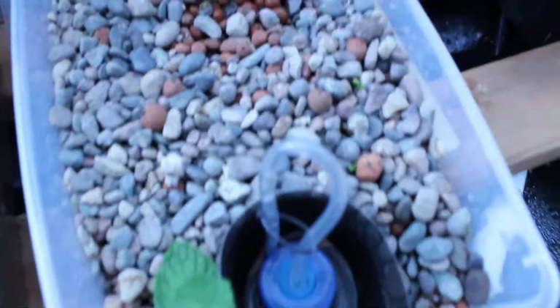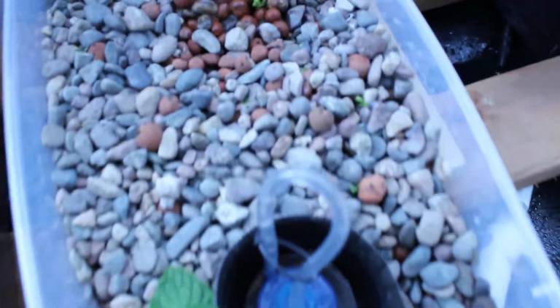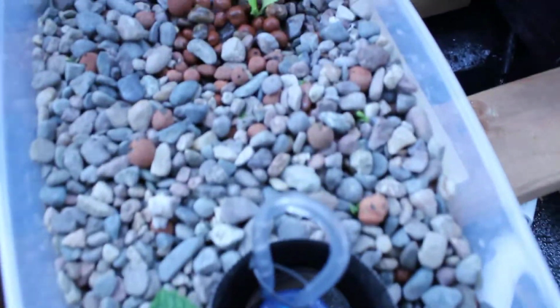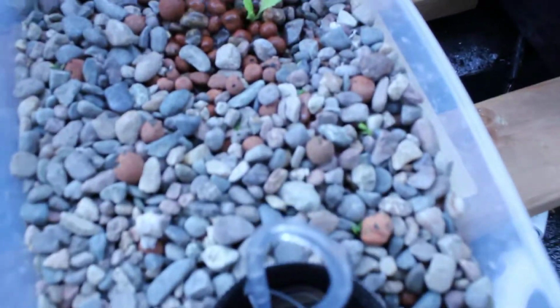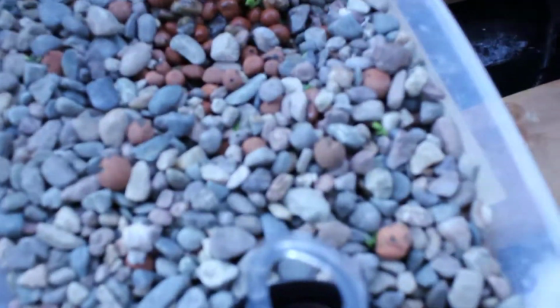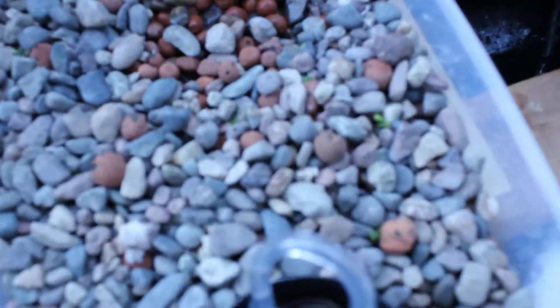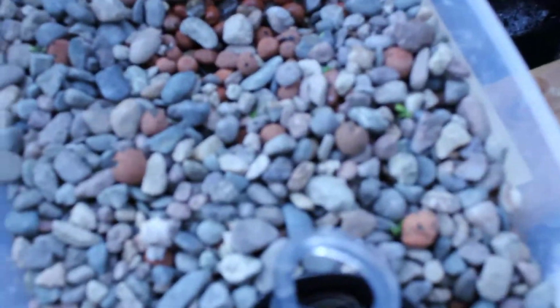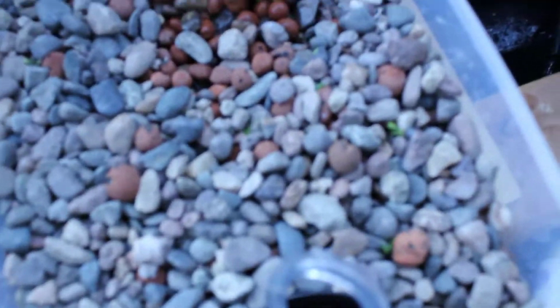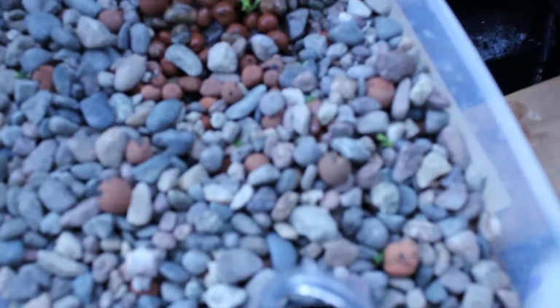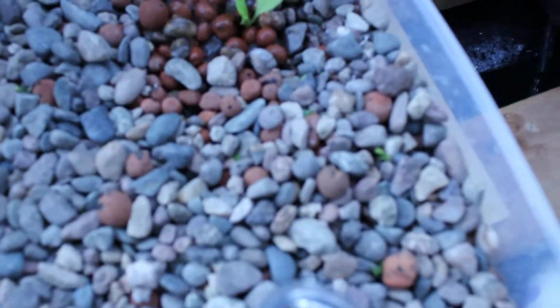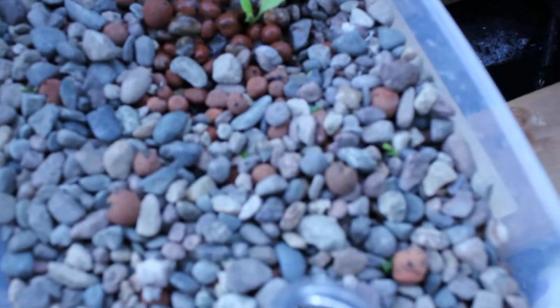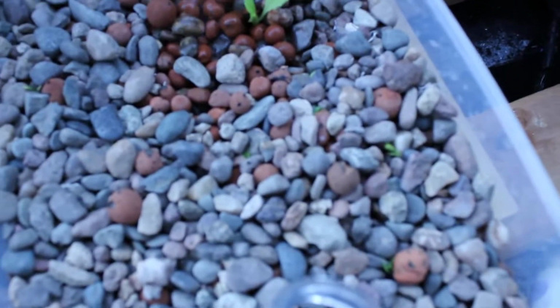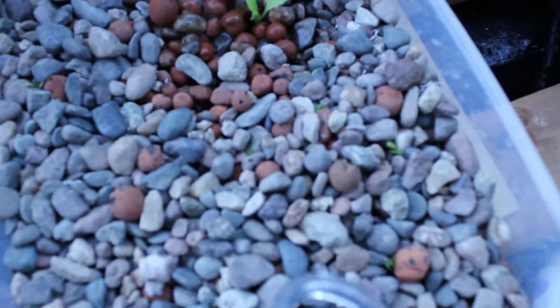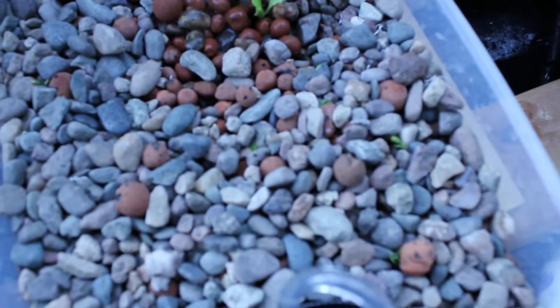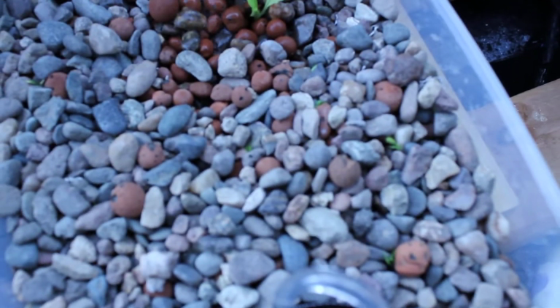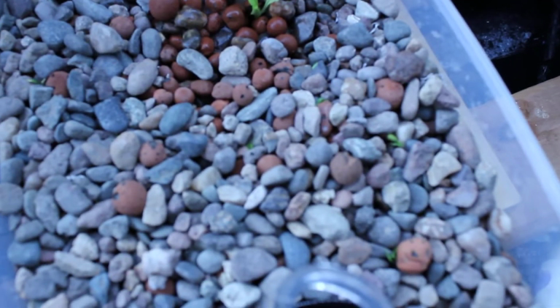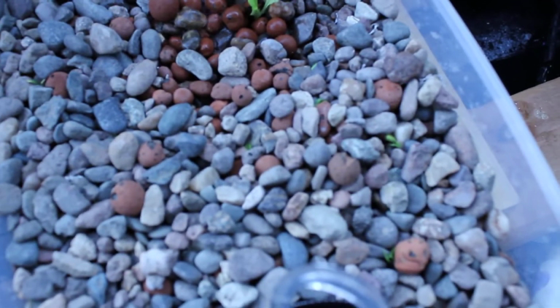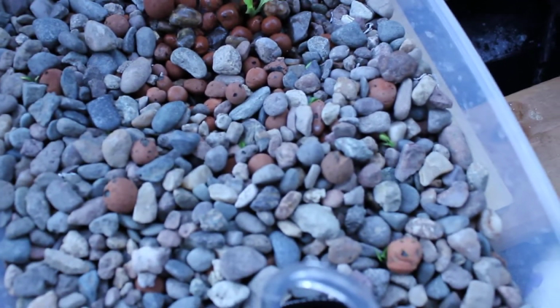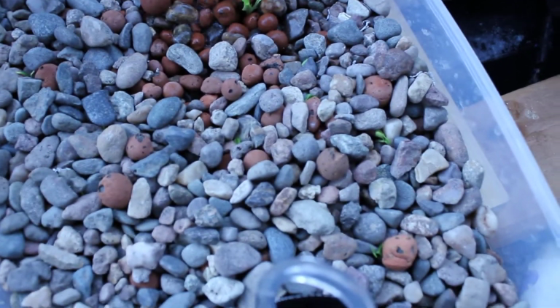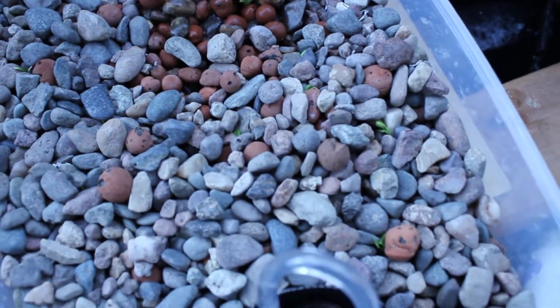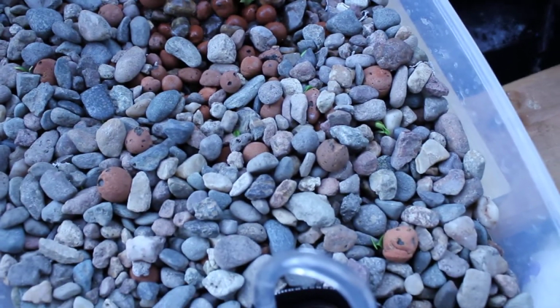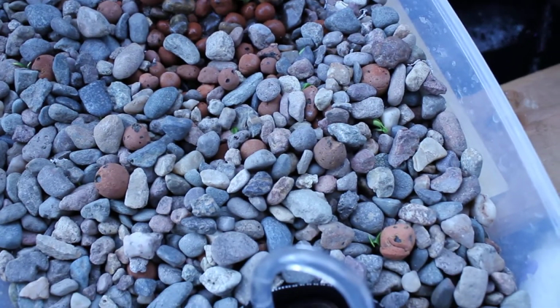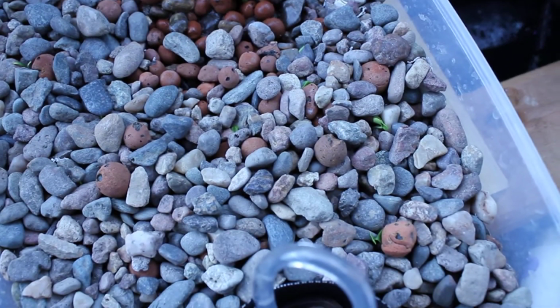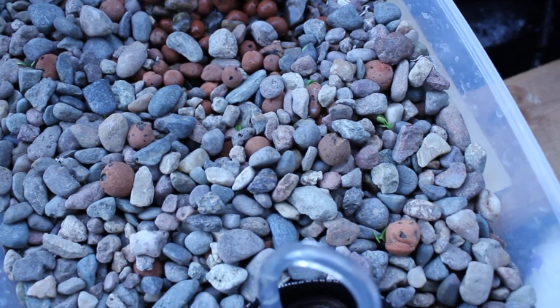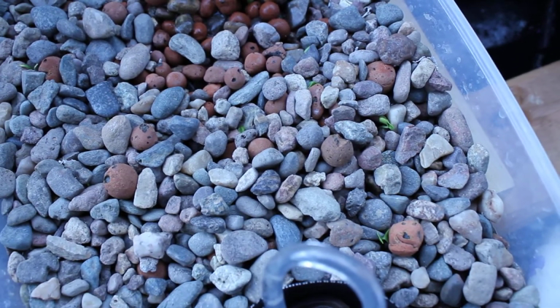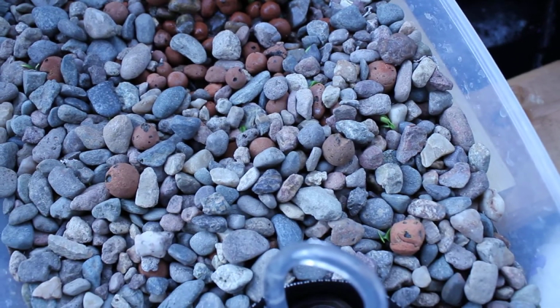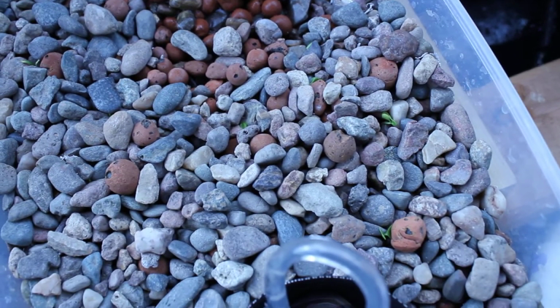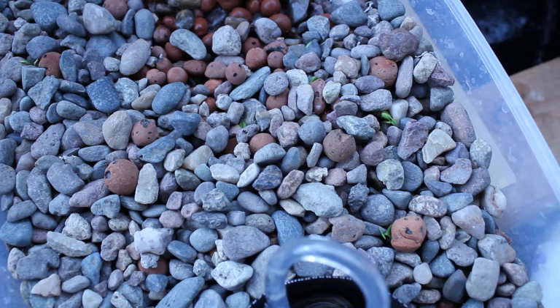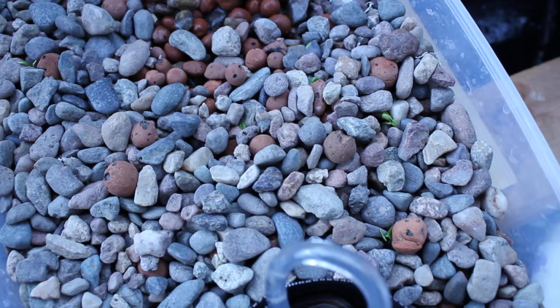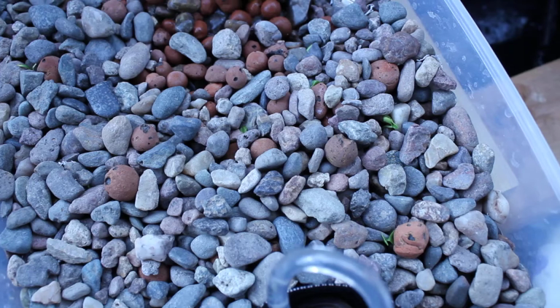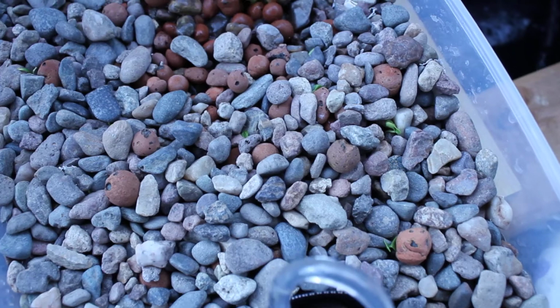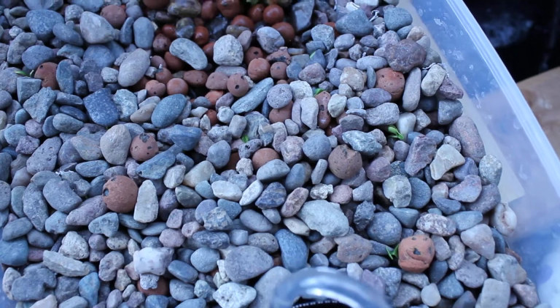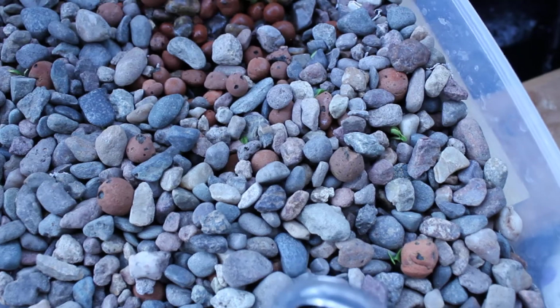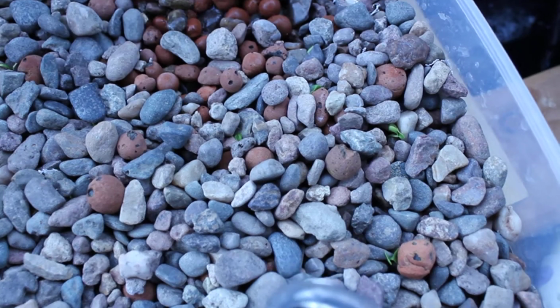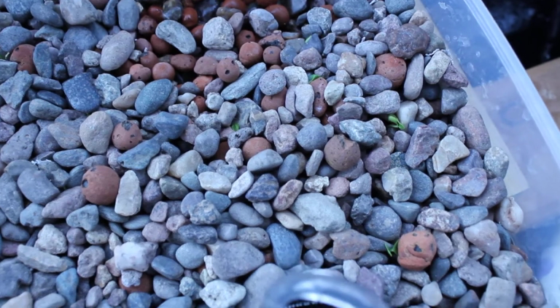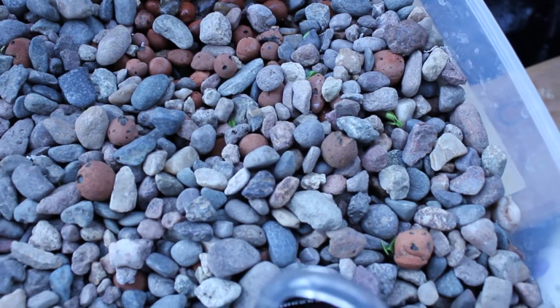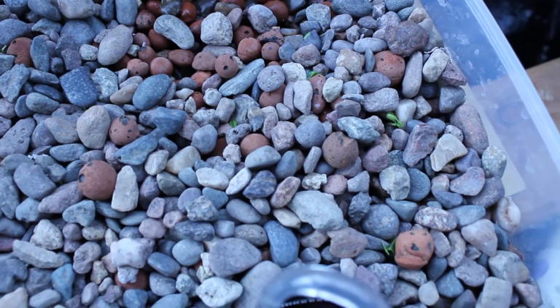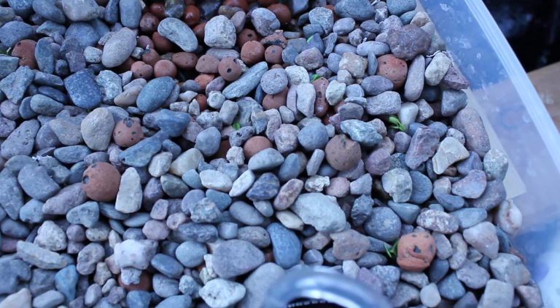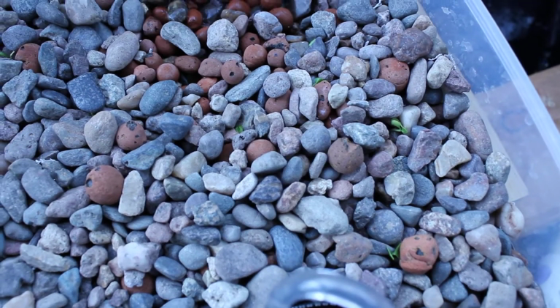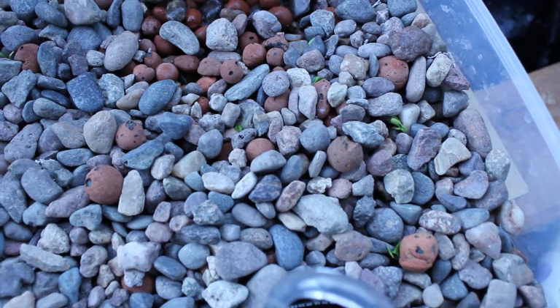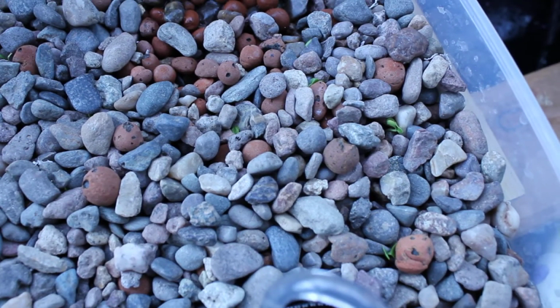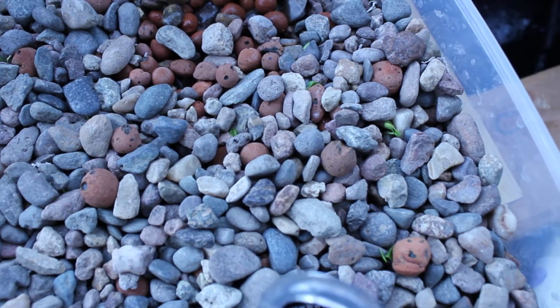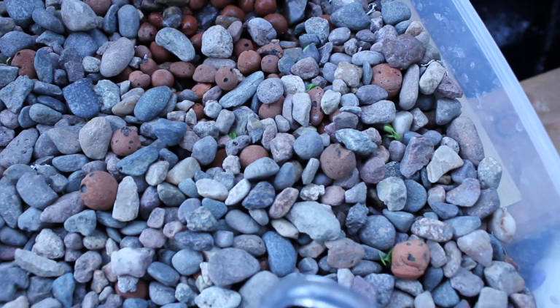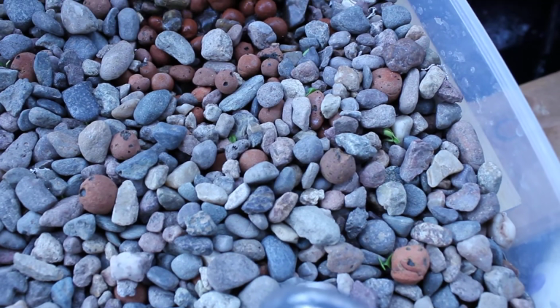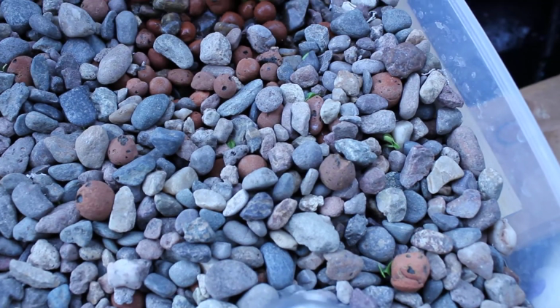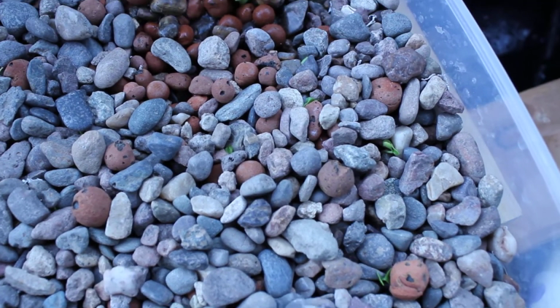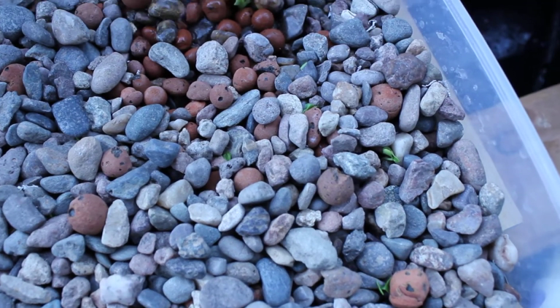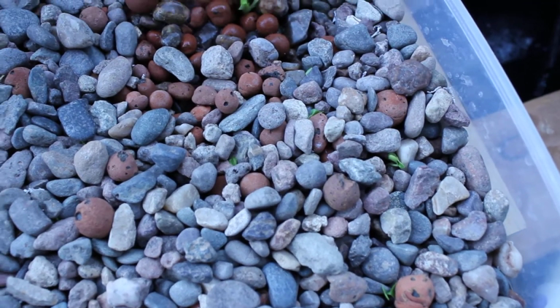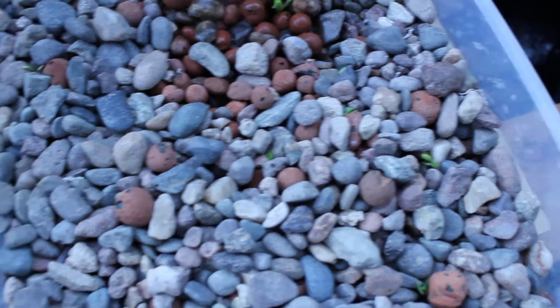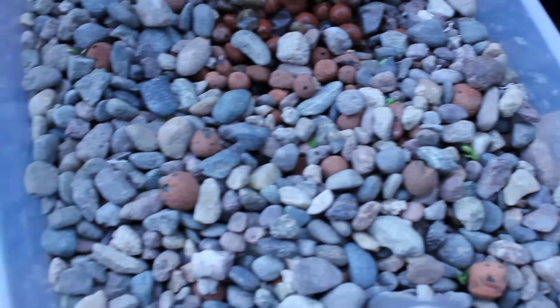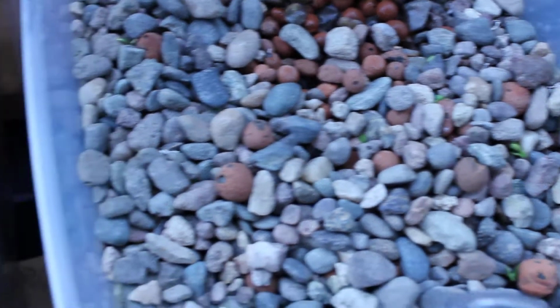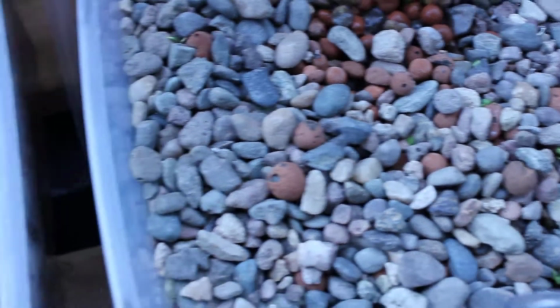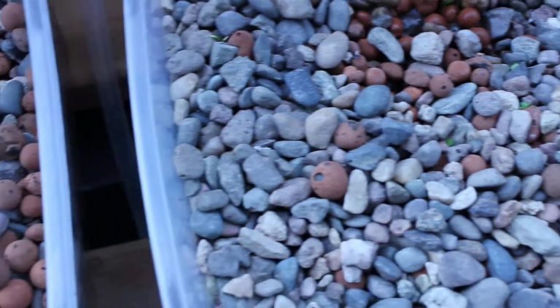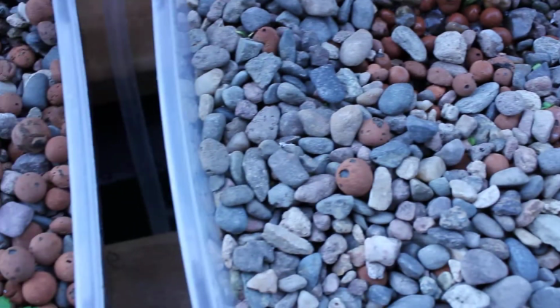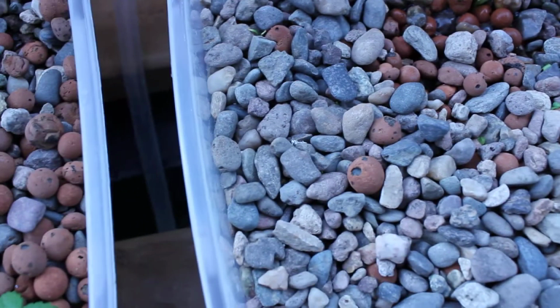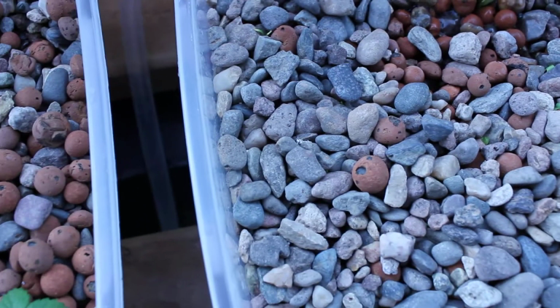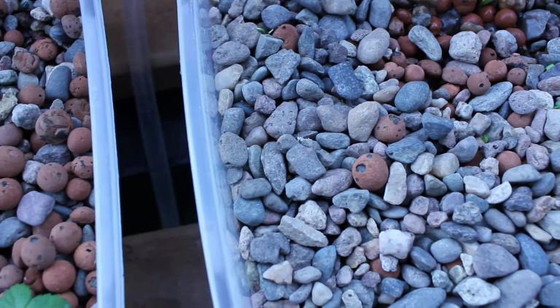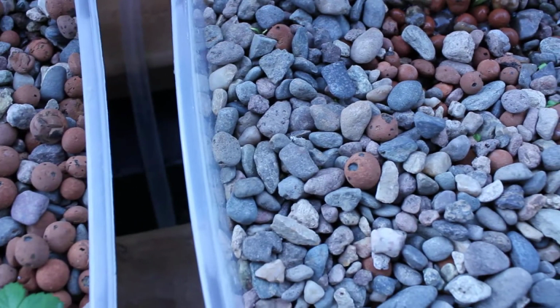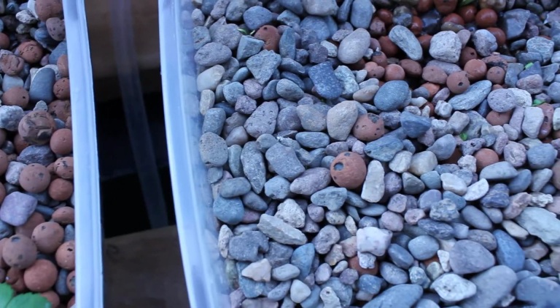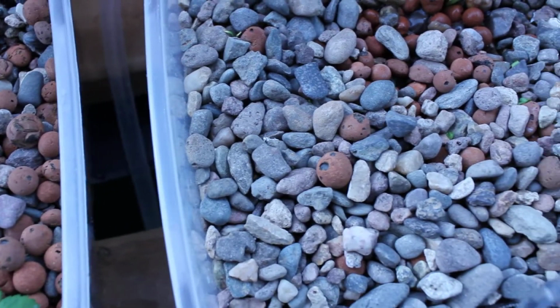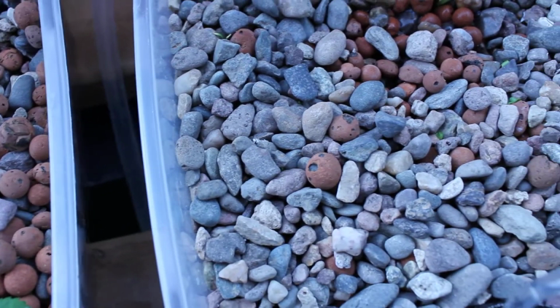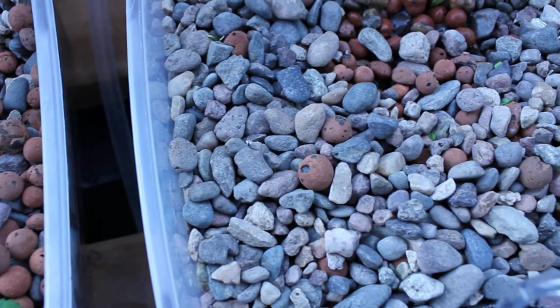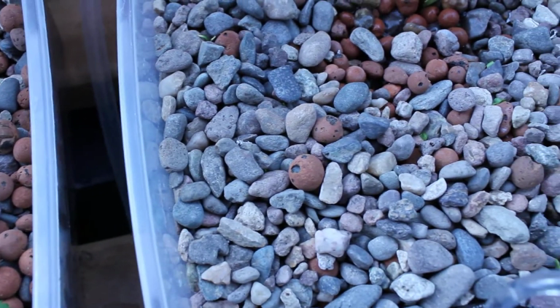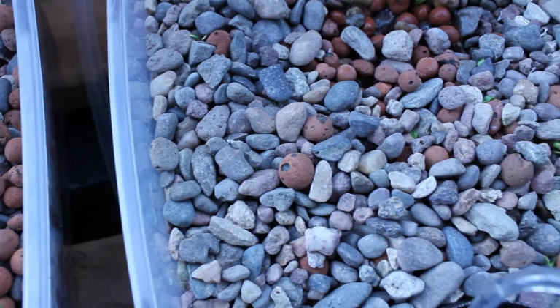It's tiny — I don't know if you can see that, it's out of focus — but there are some tiny kale plants starting to pop out. I put seeds in there probably three days ago.